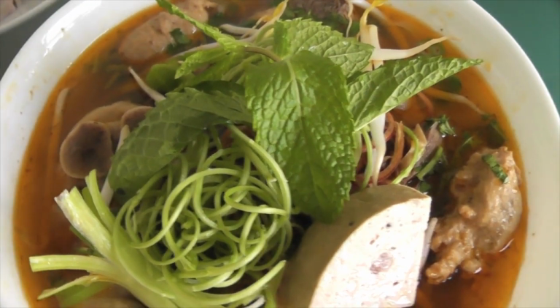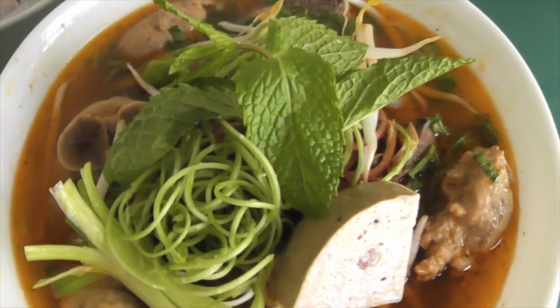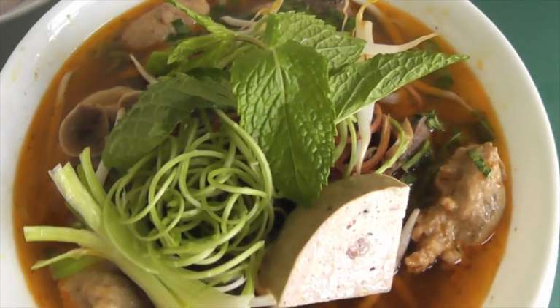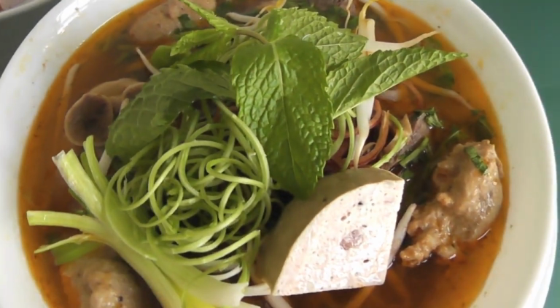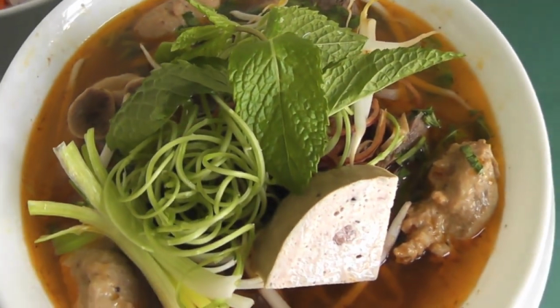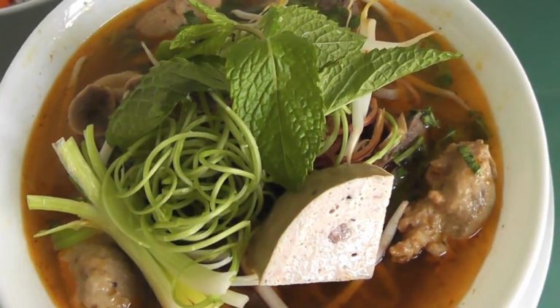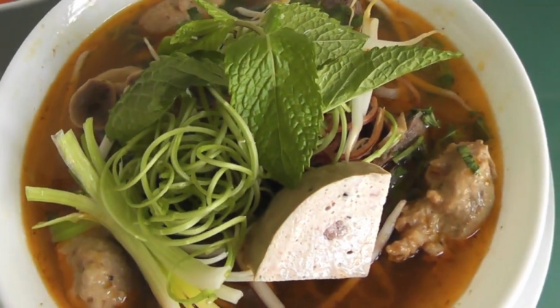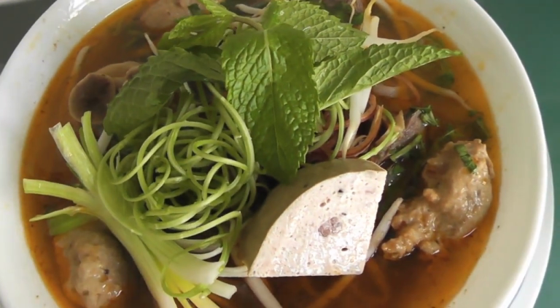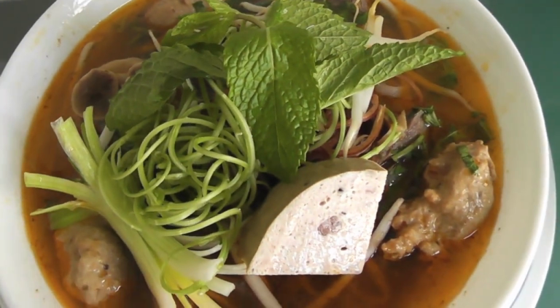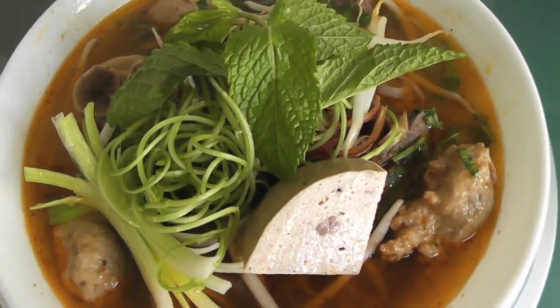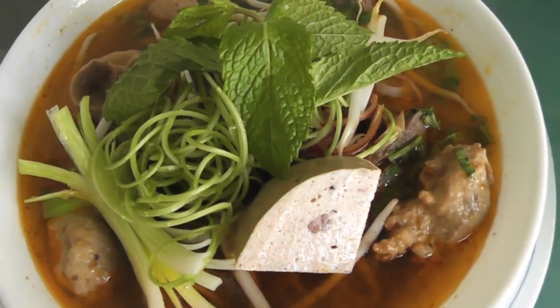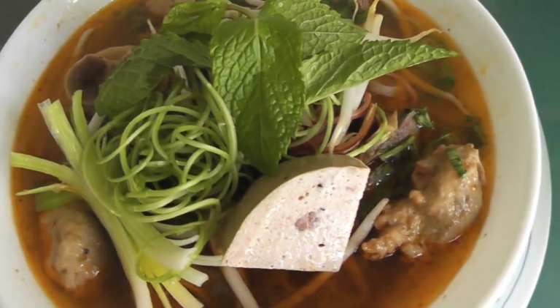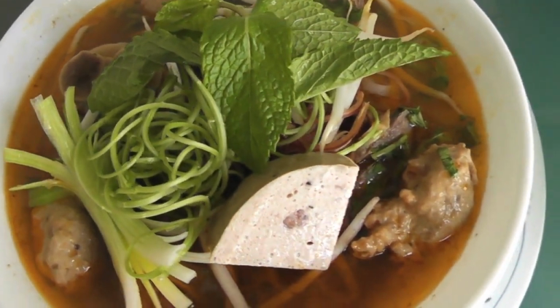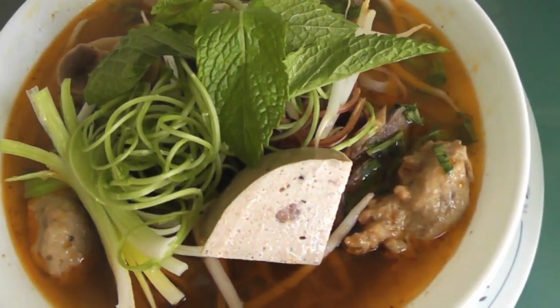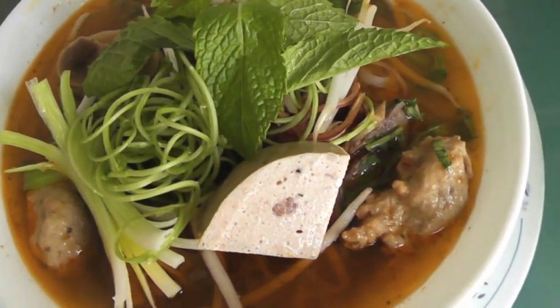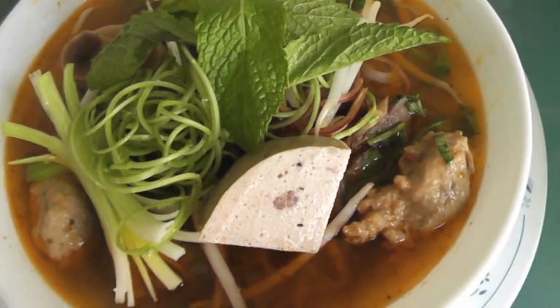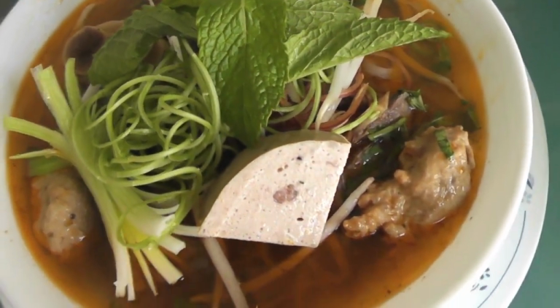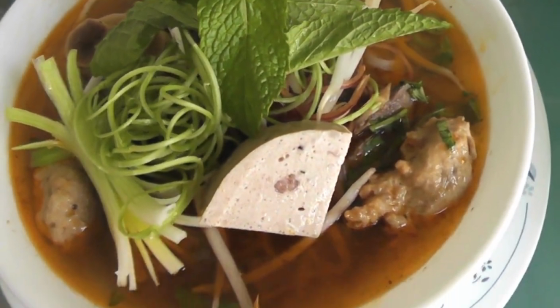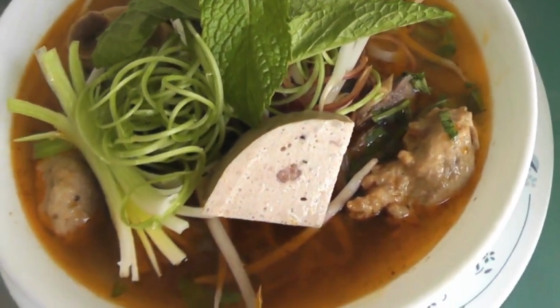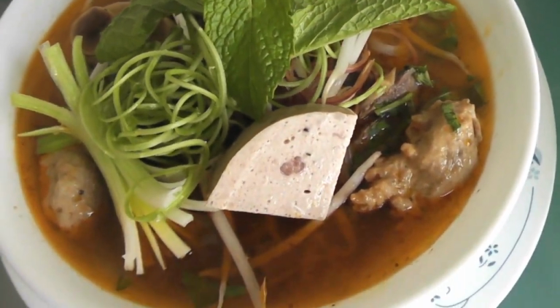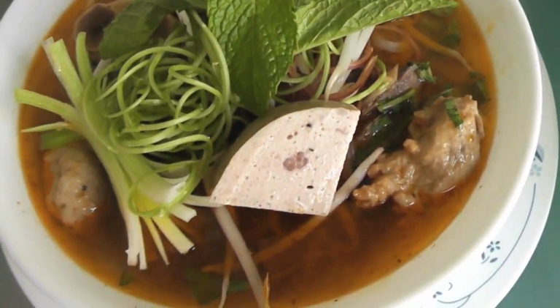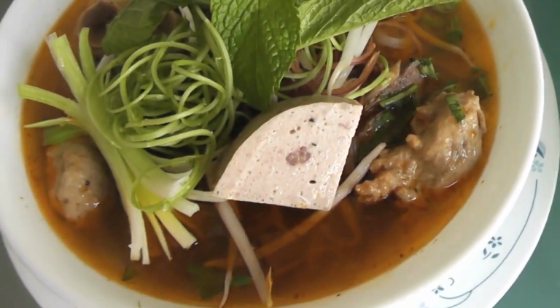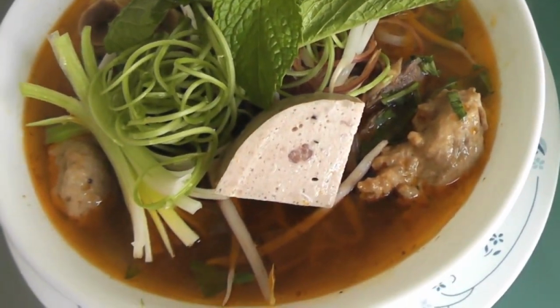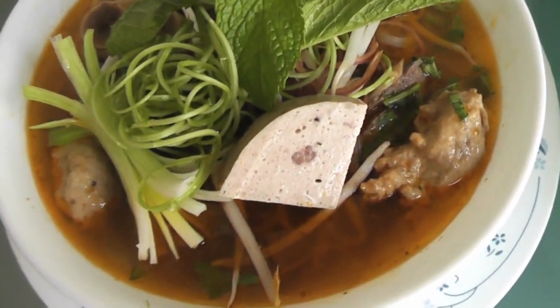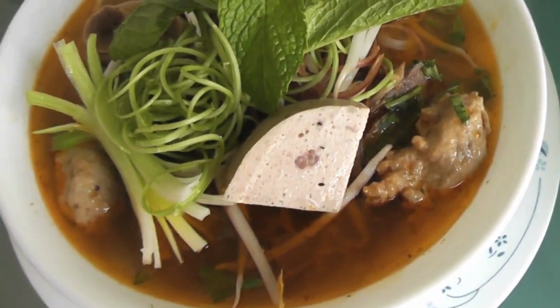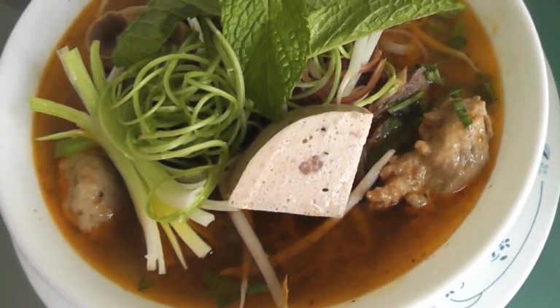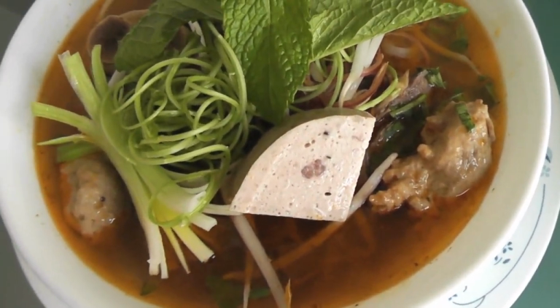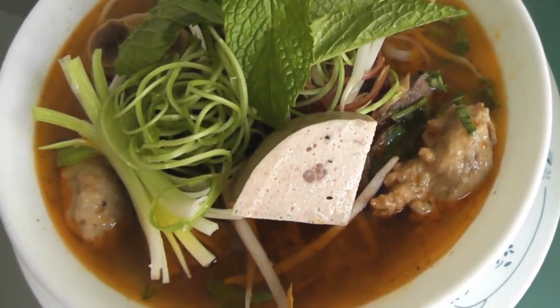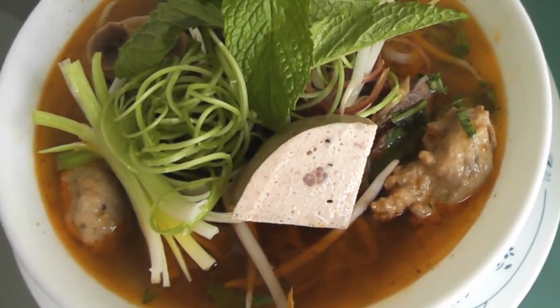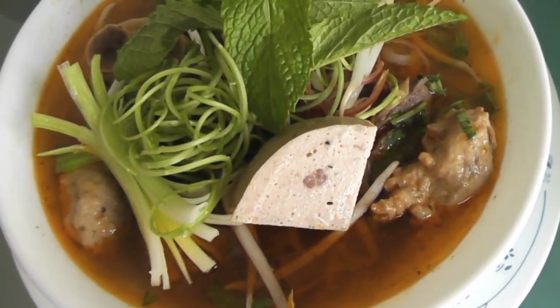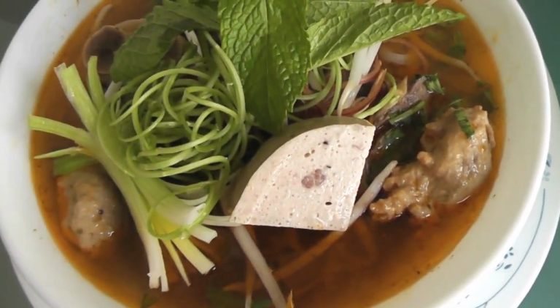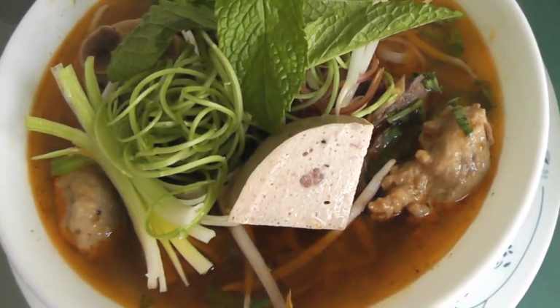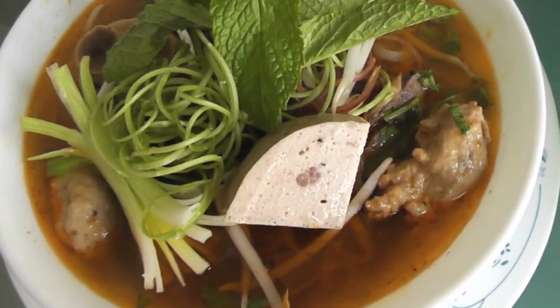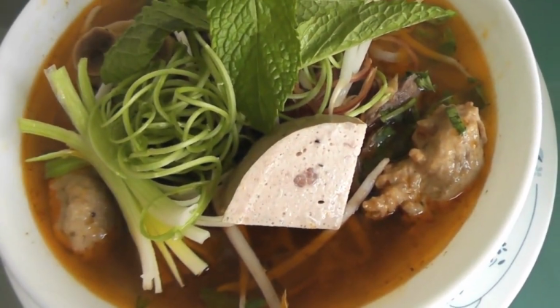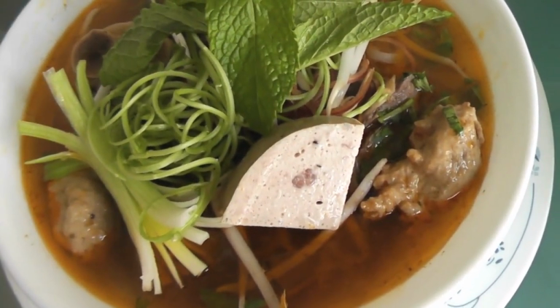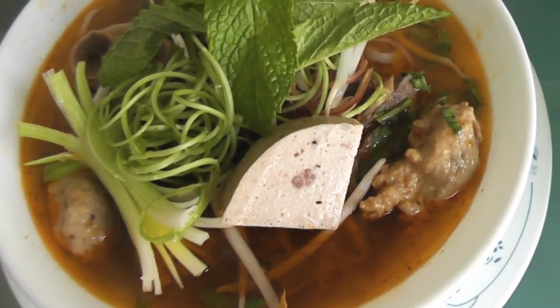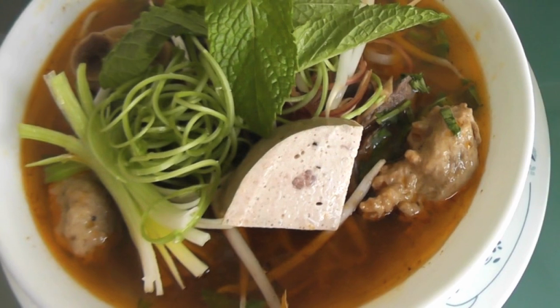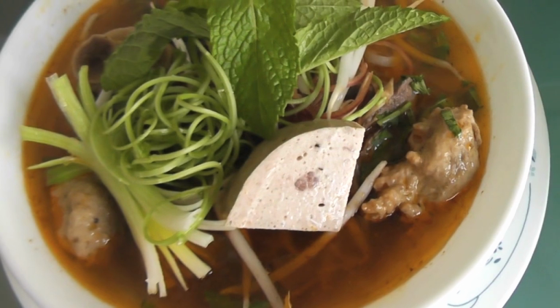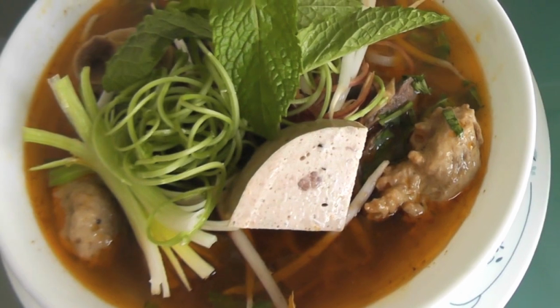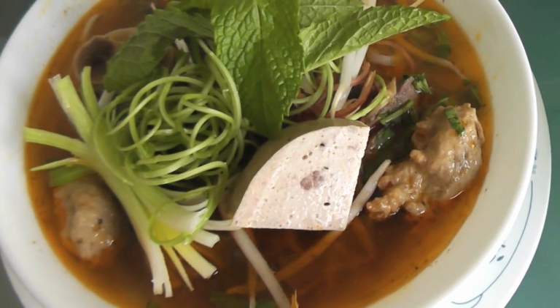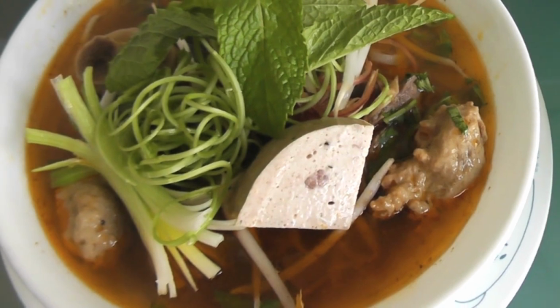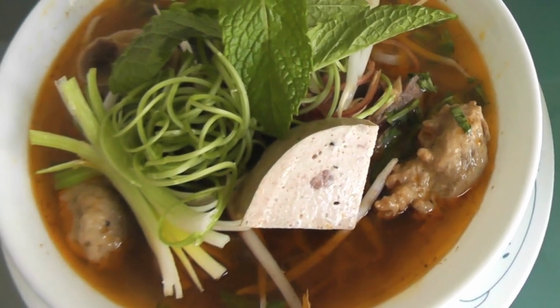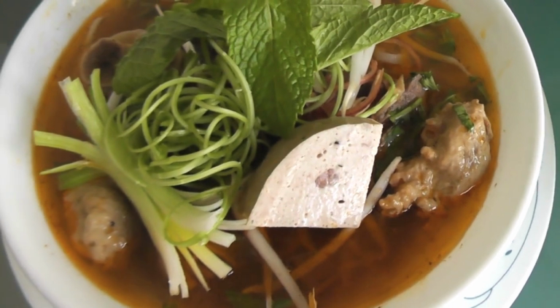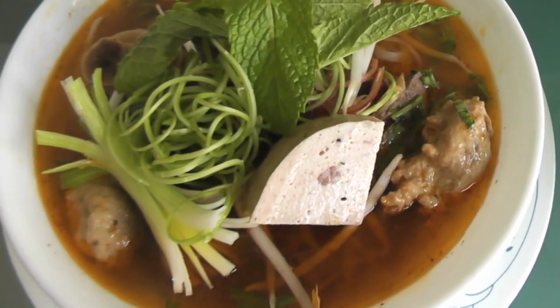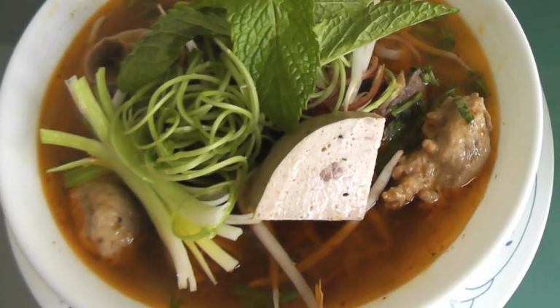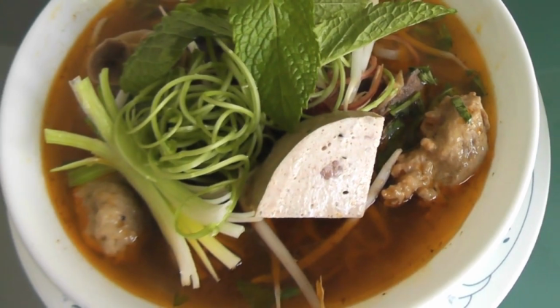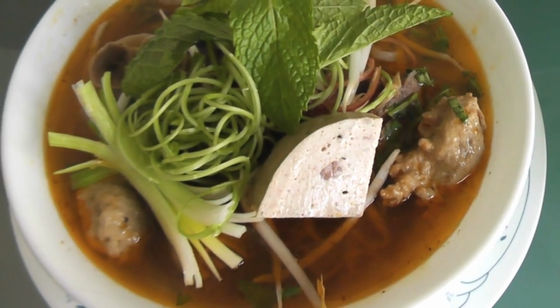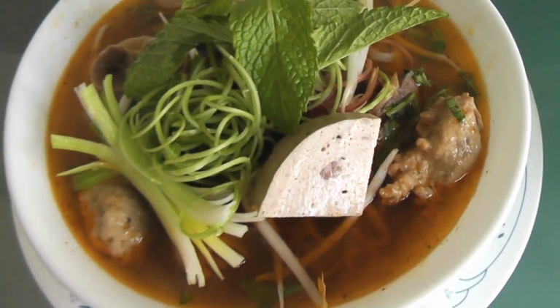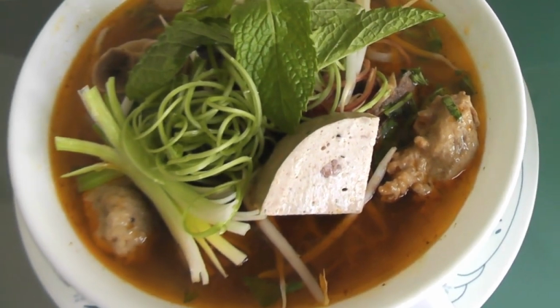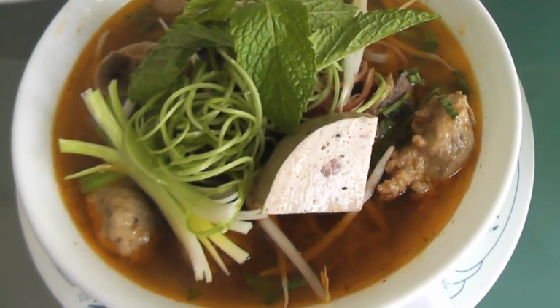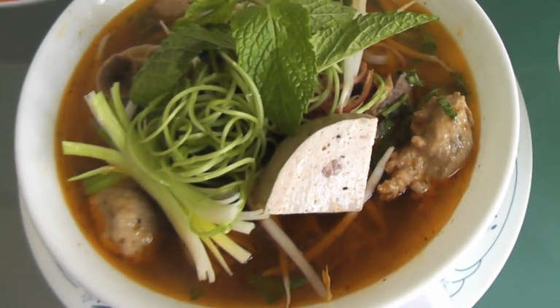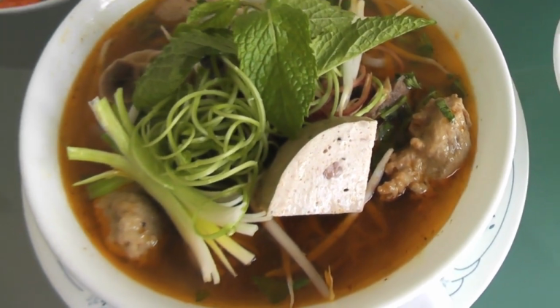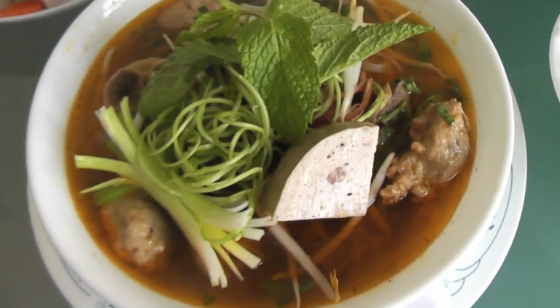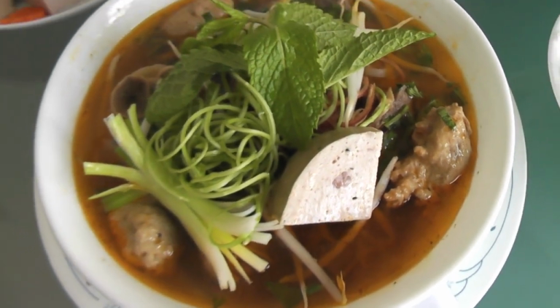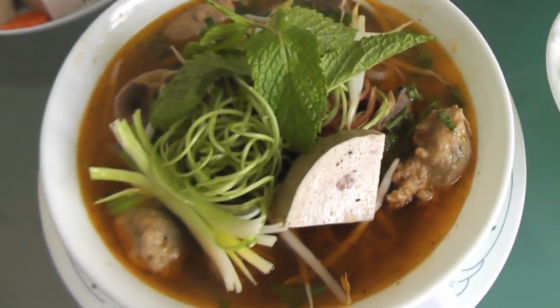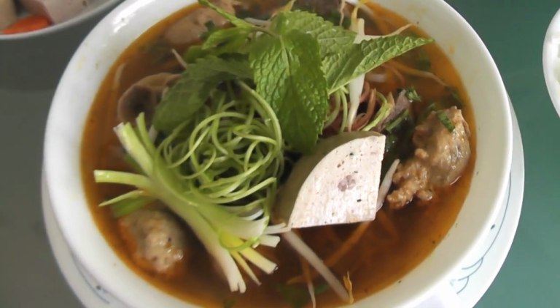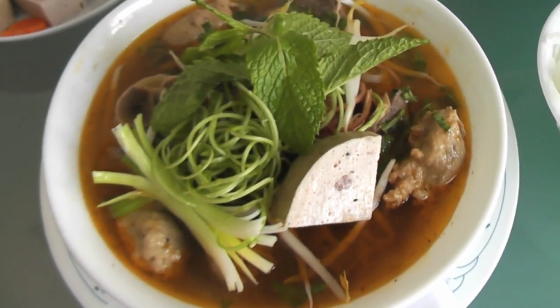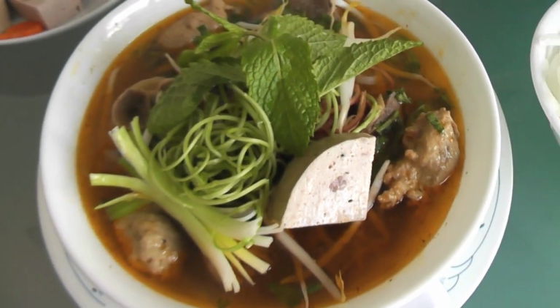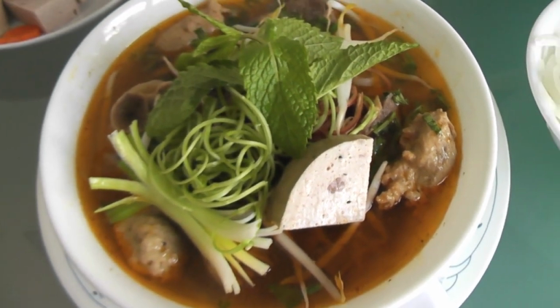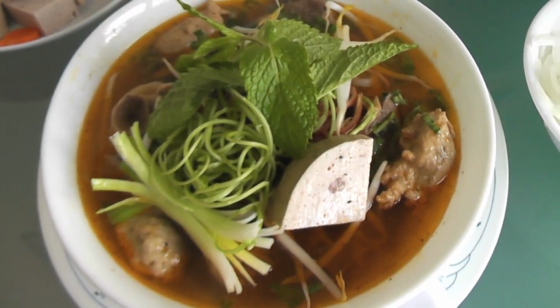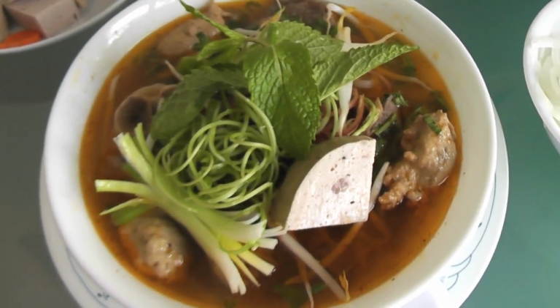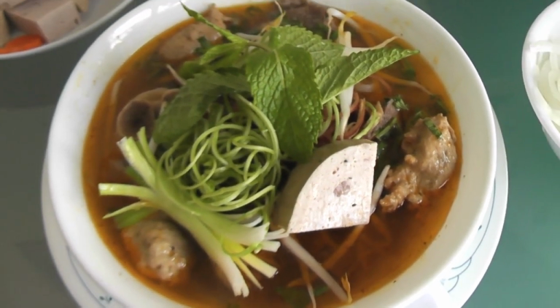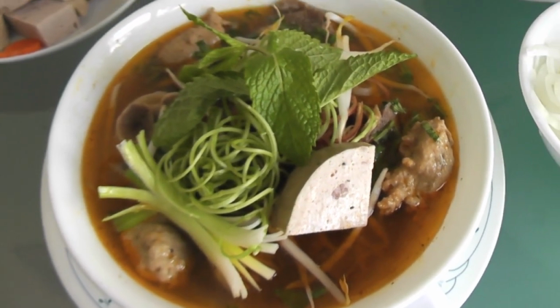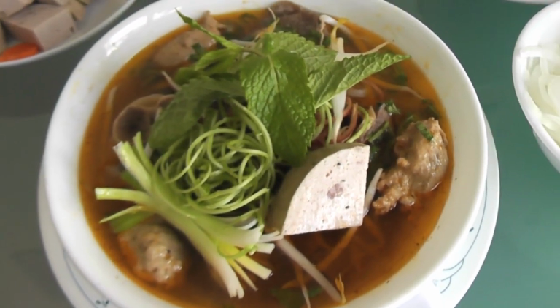Hi guys, this is Vietnamese spicy beef noodle soup. It's very delicious. Come to my kitchen, I'll show you how to do it step by step.